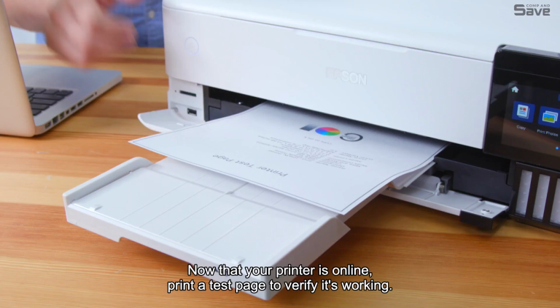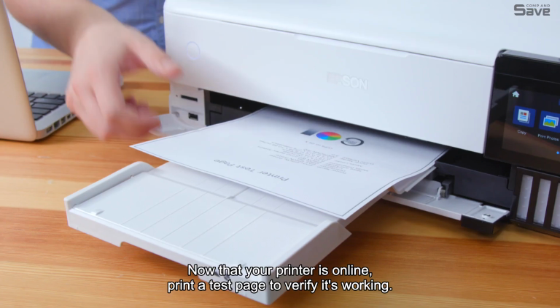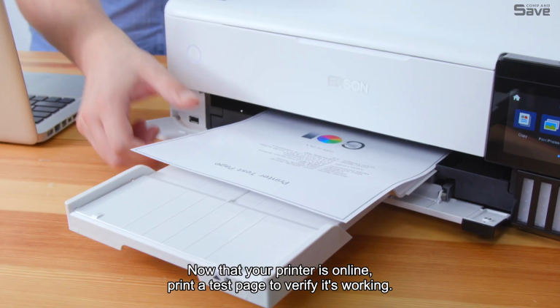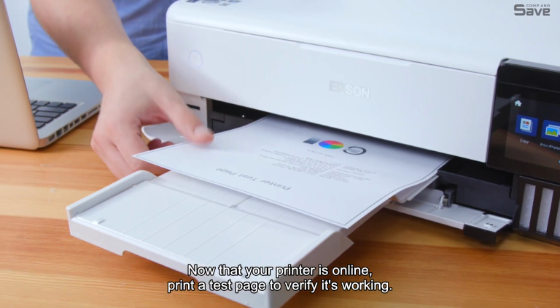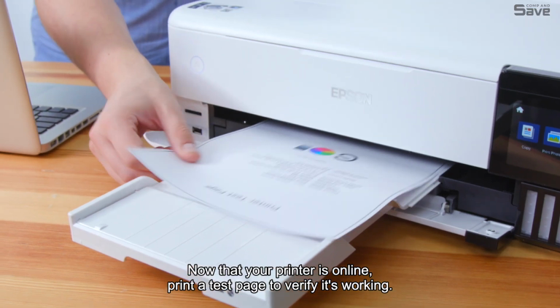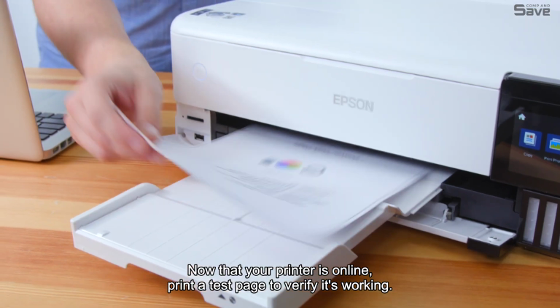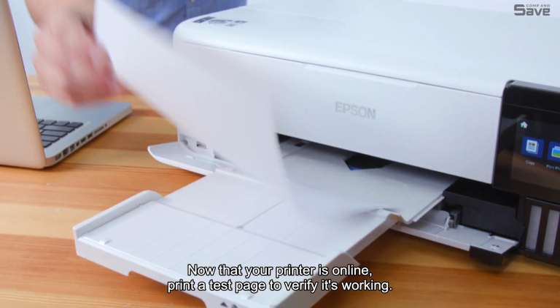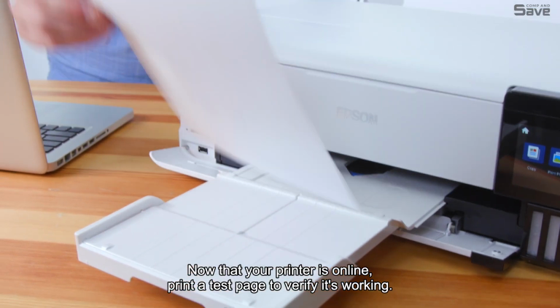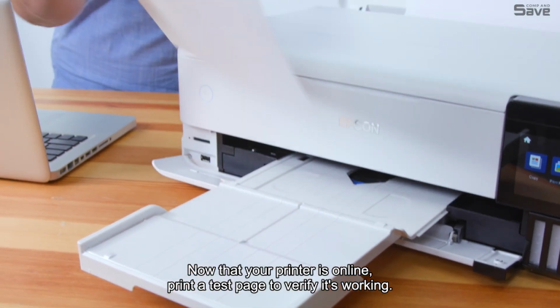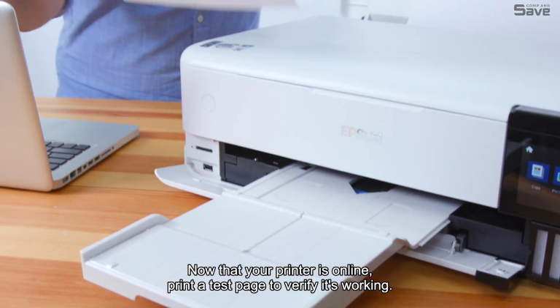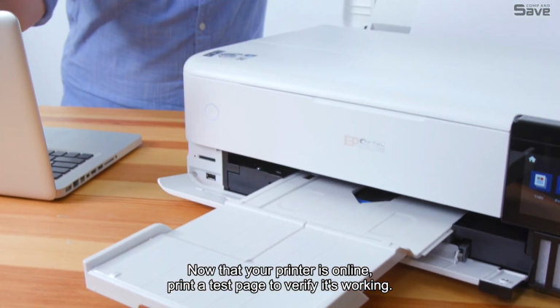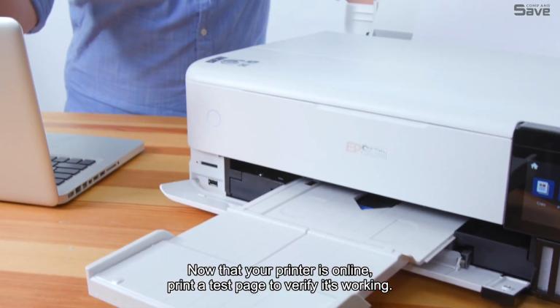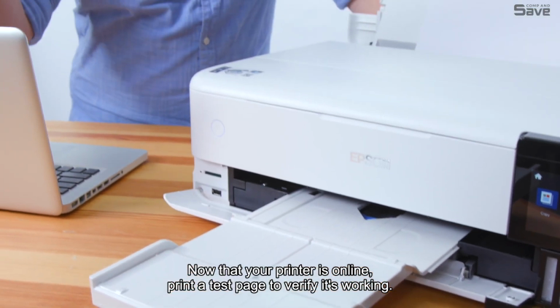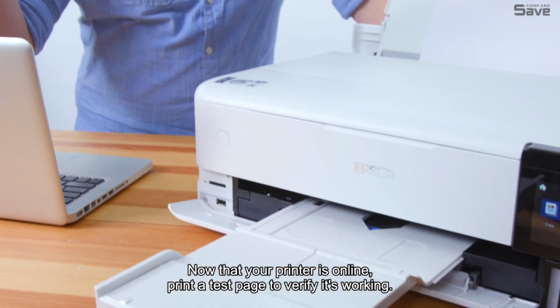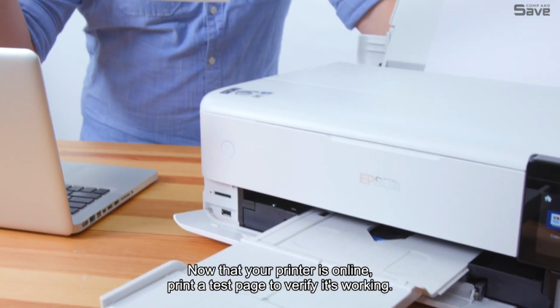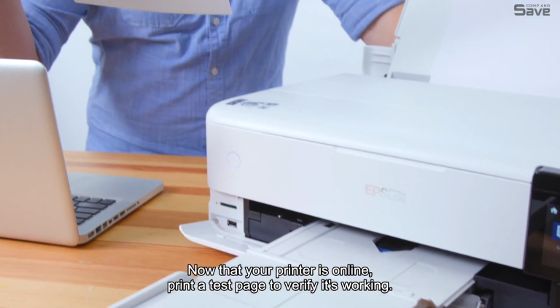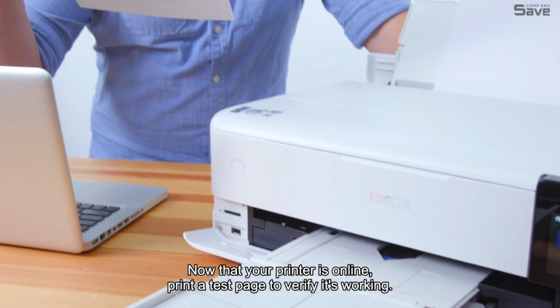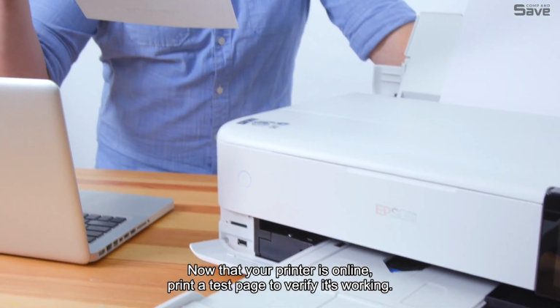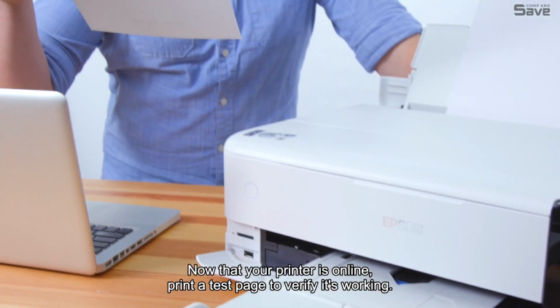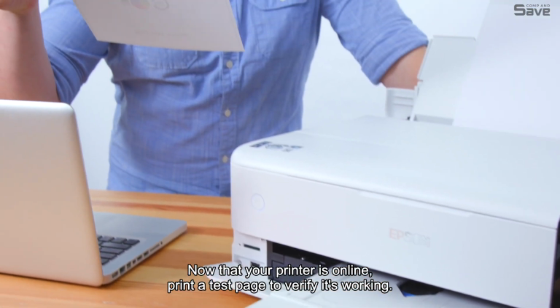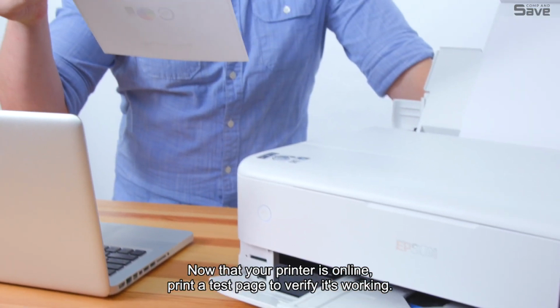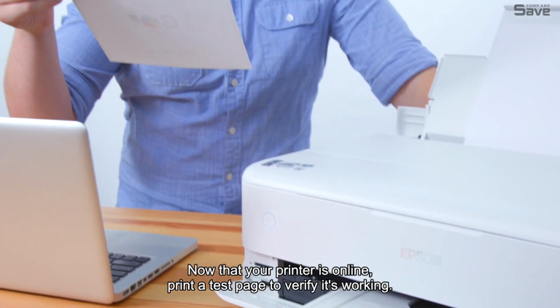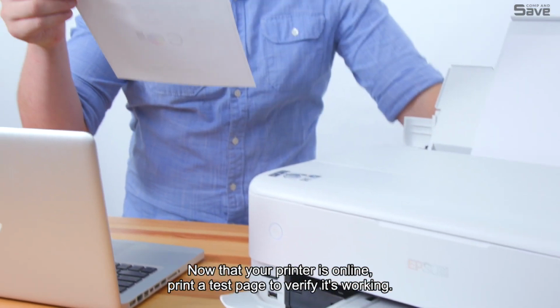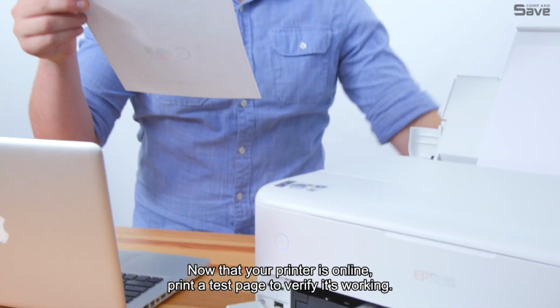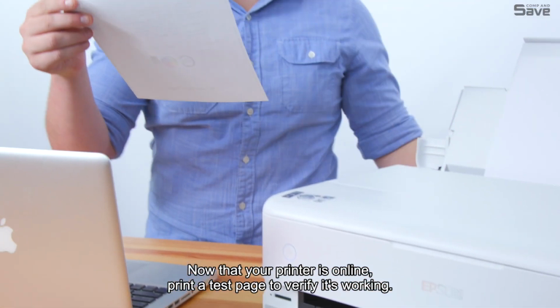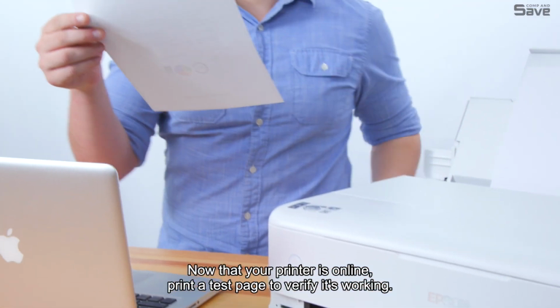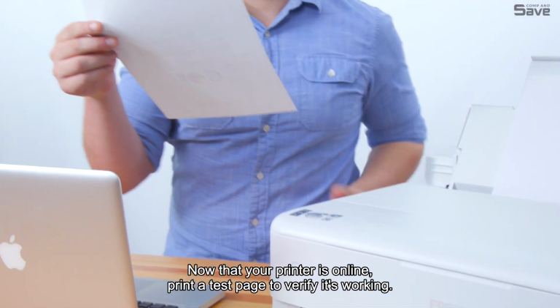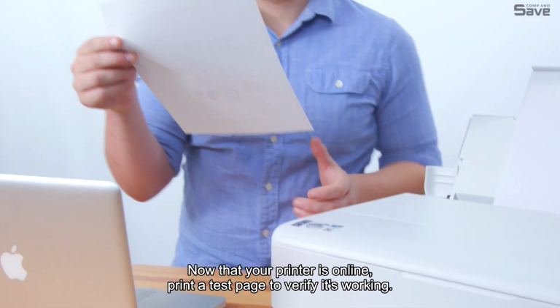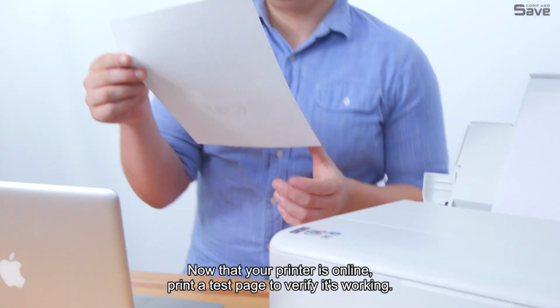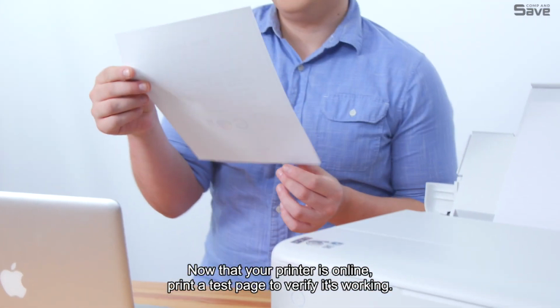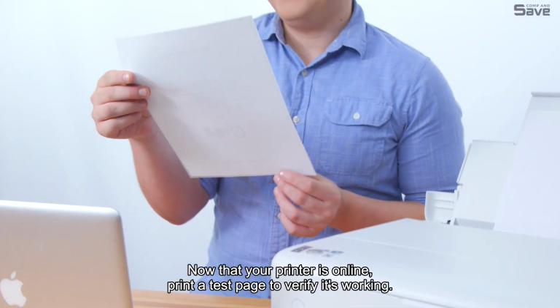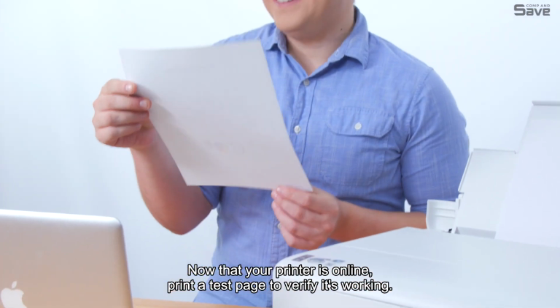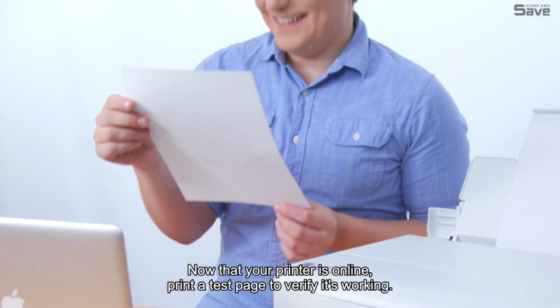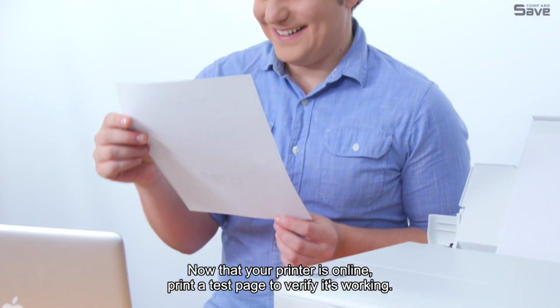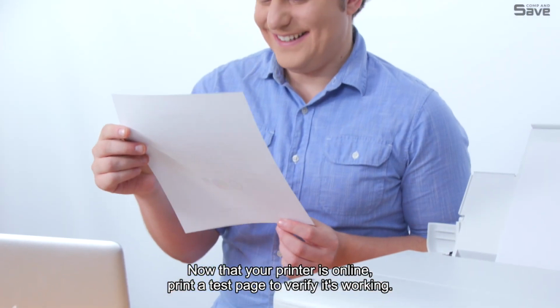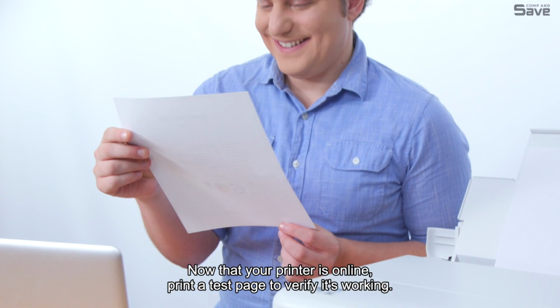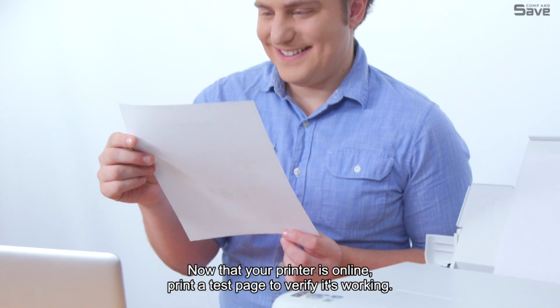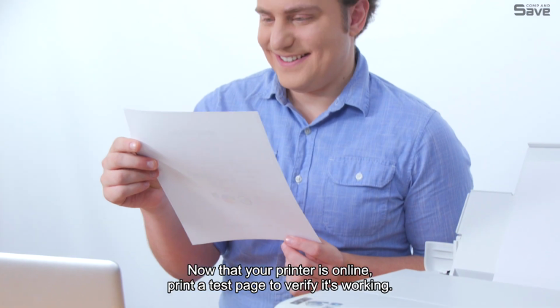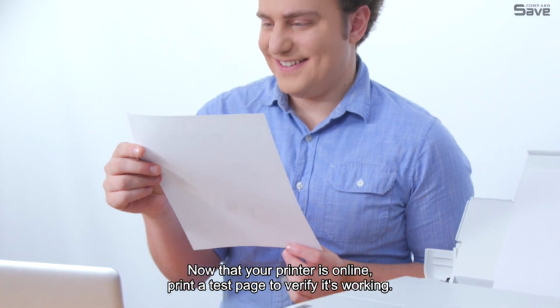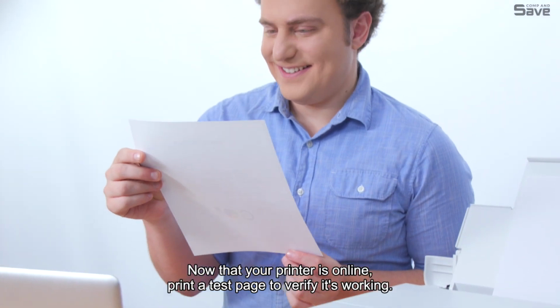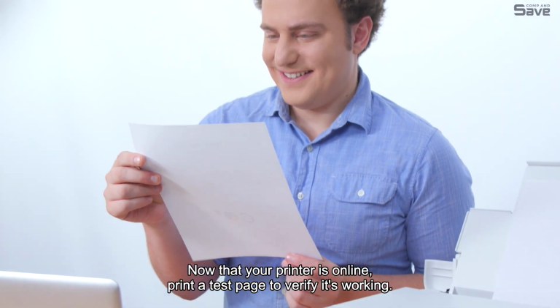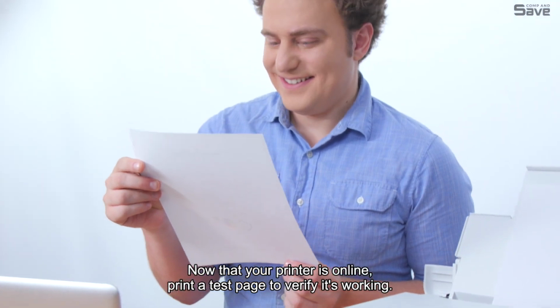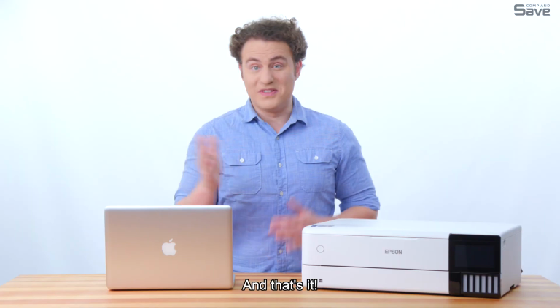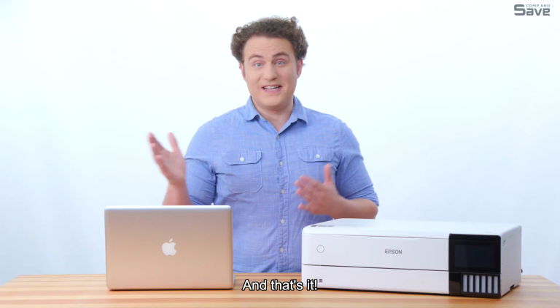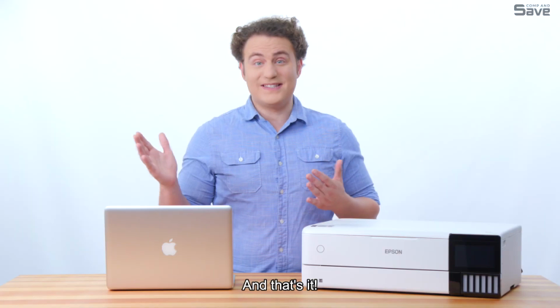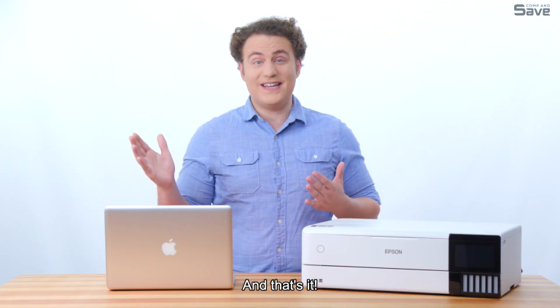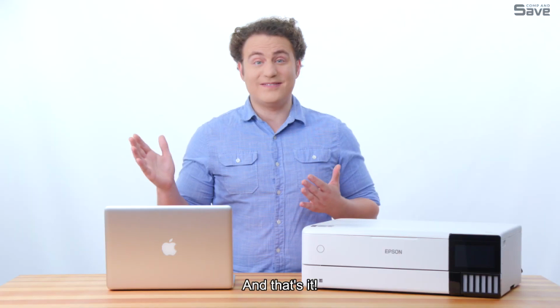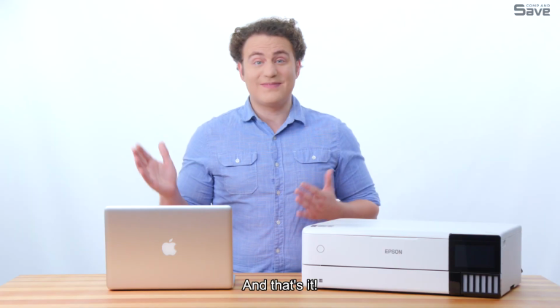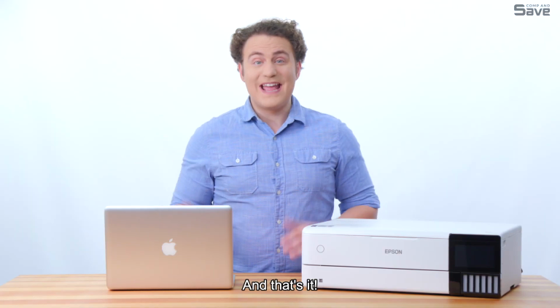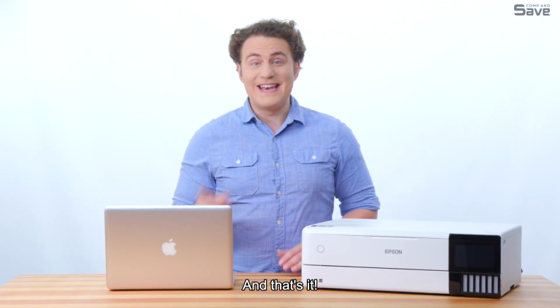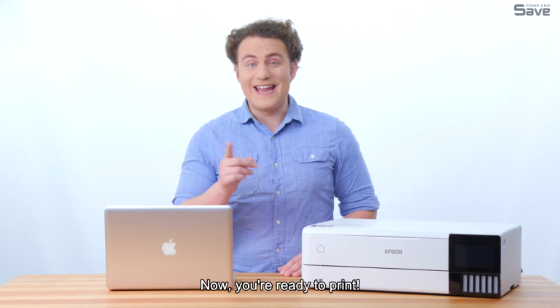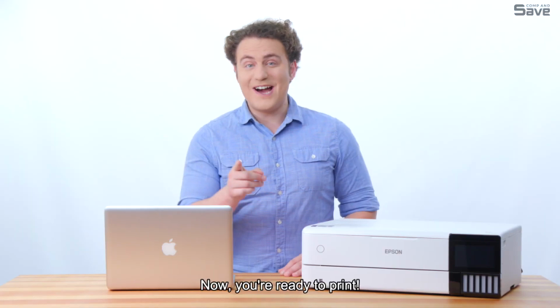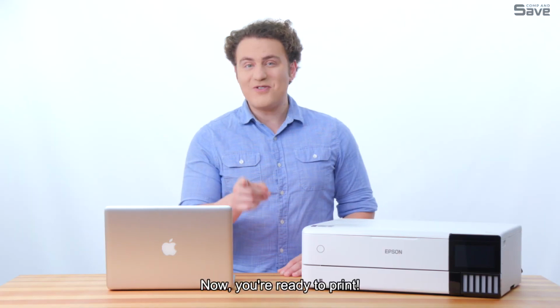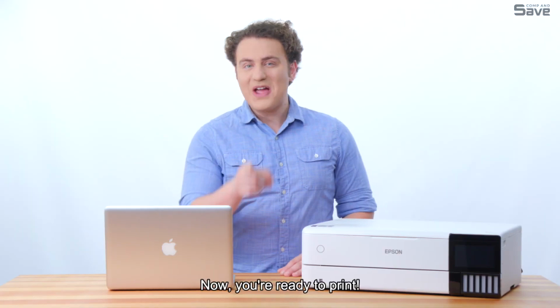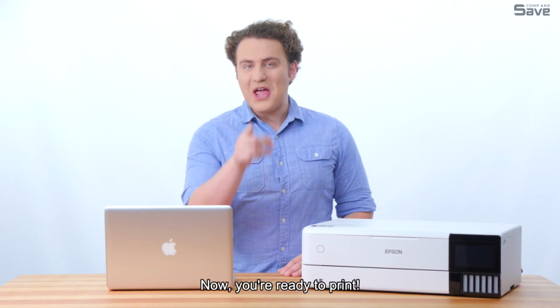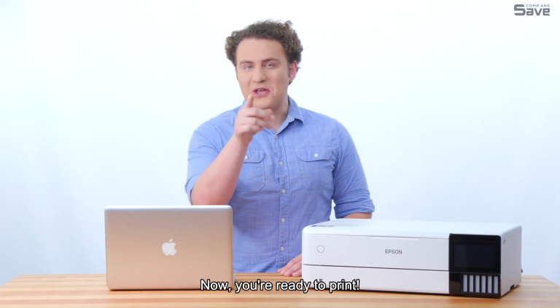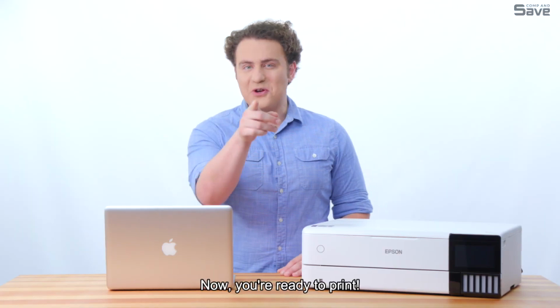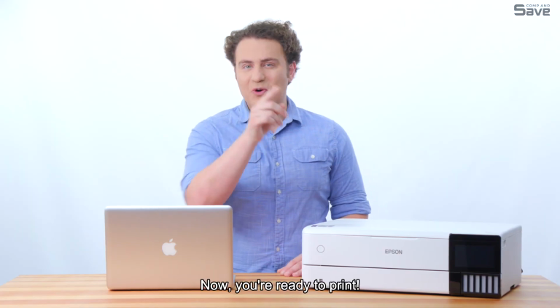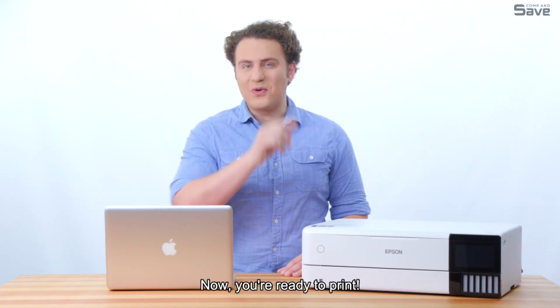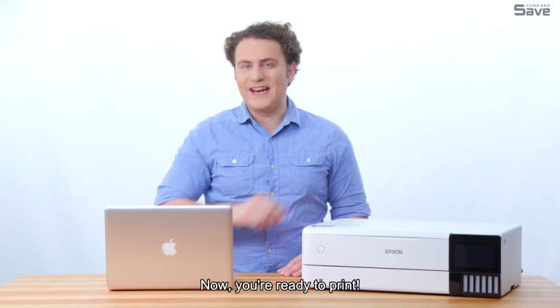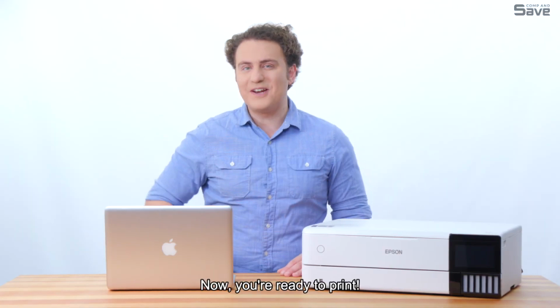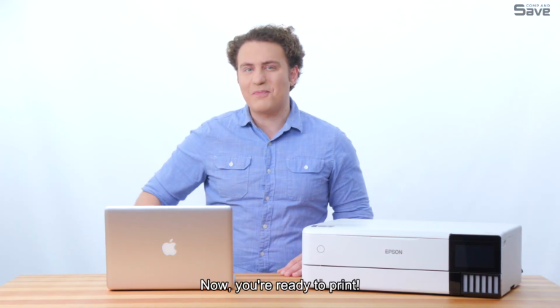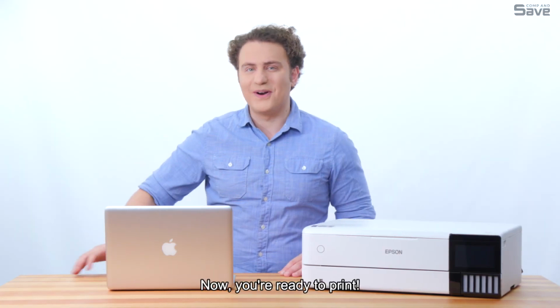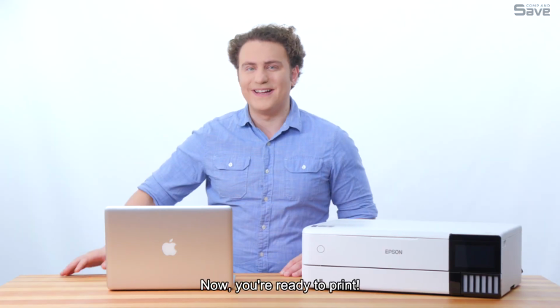Now that your printer is online, print a test page to verify it's working. And that's it — now you're ready to print.